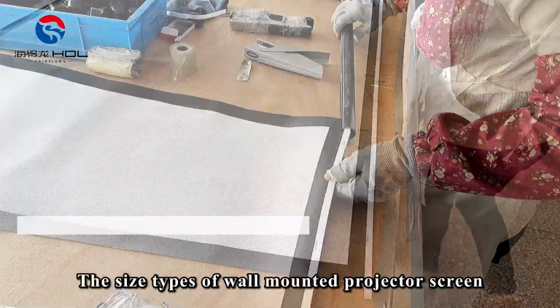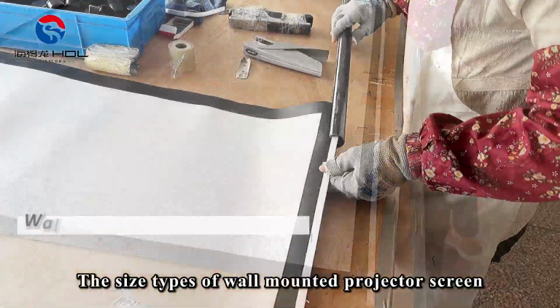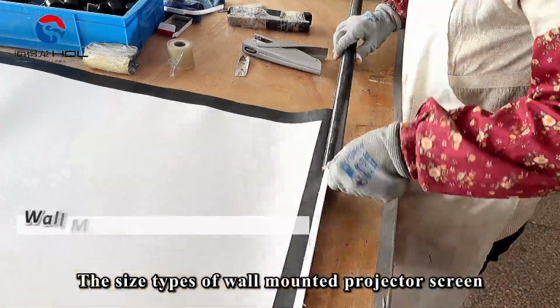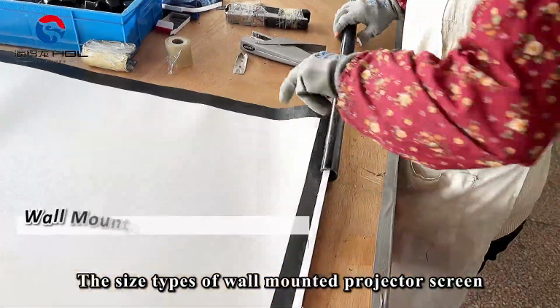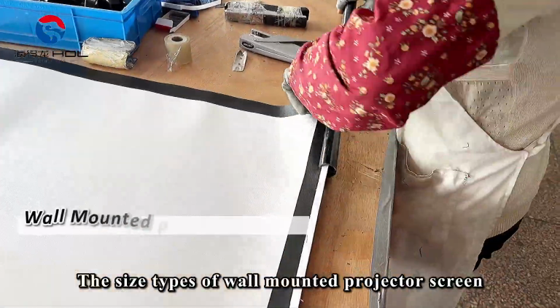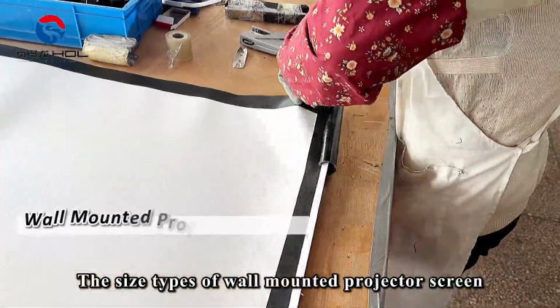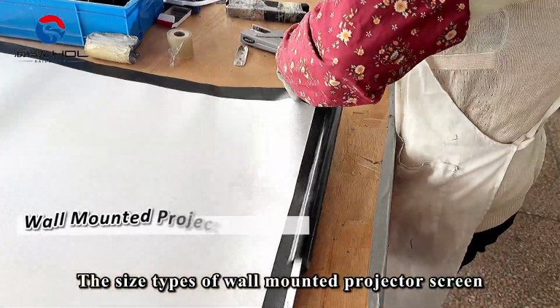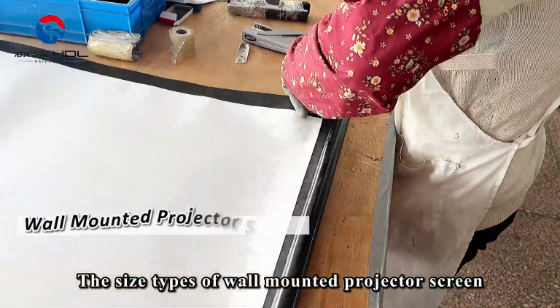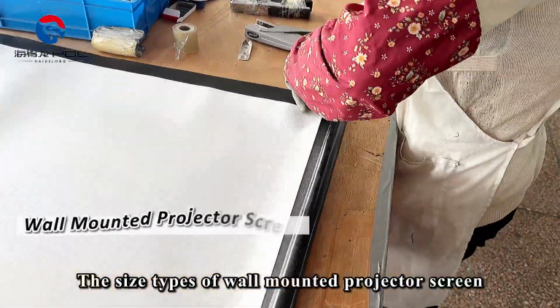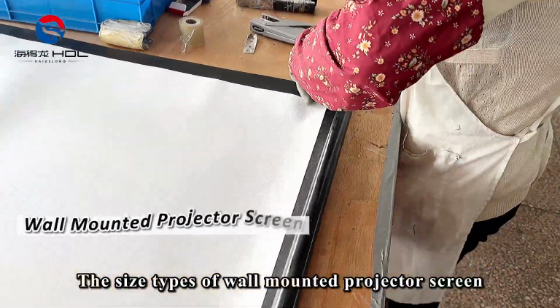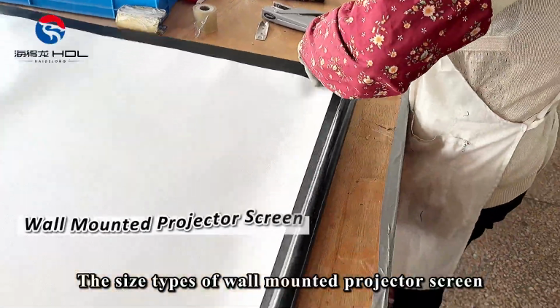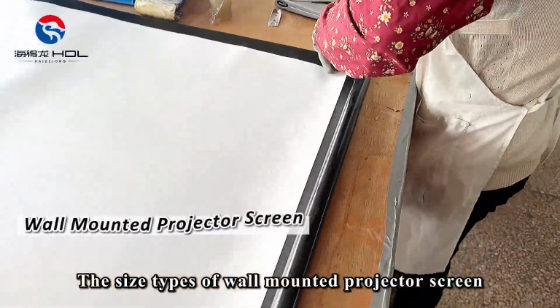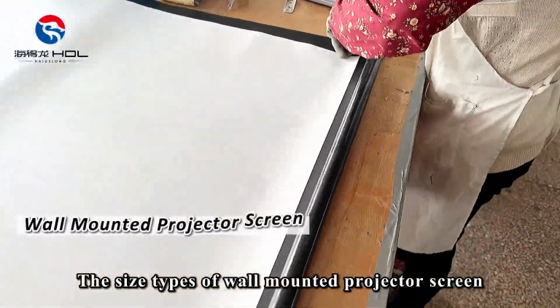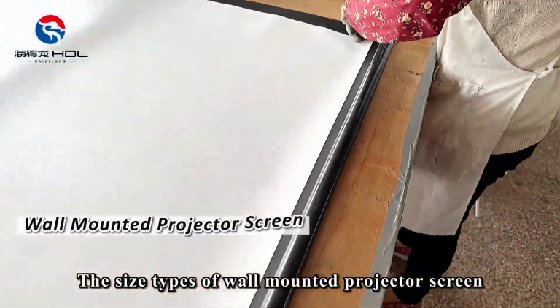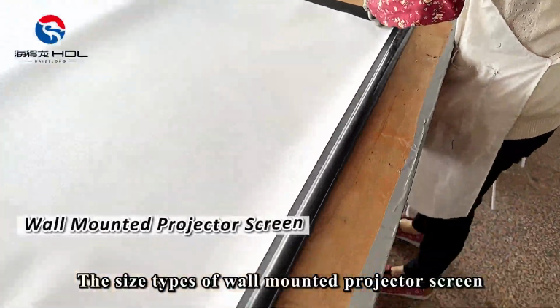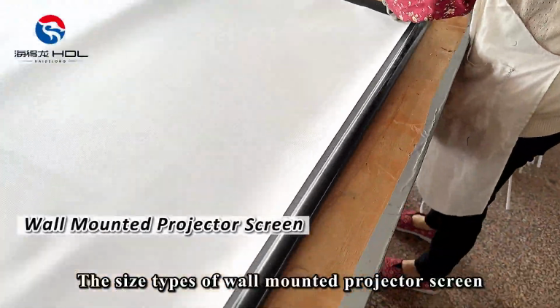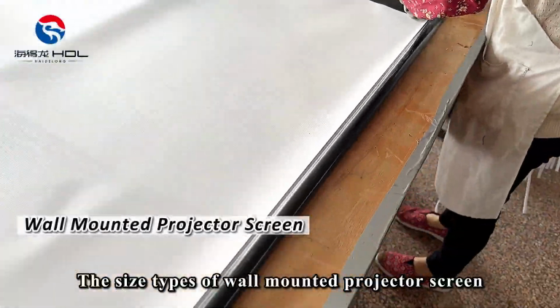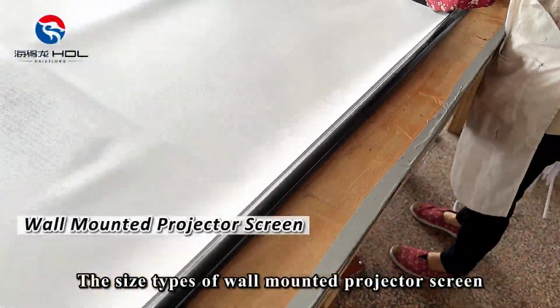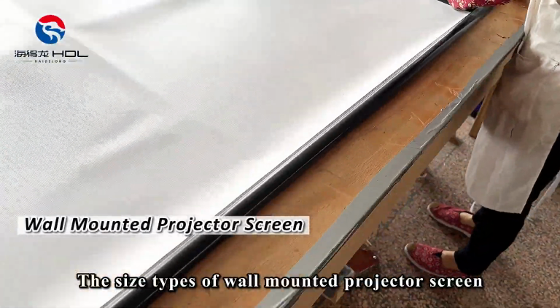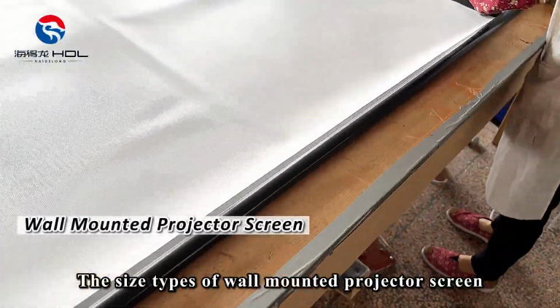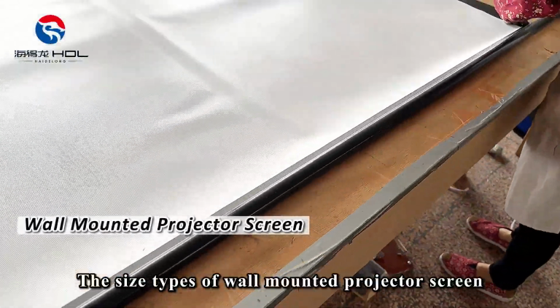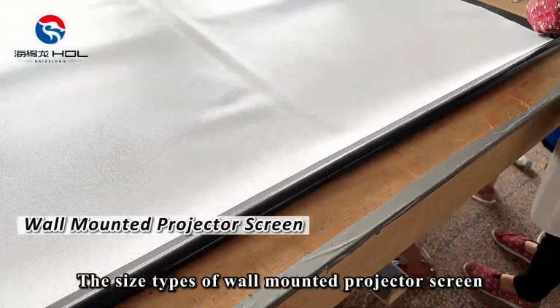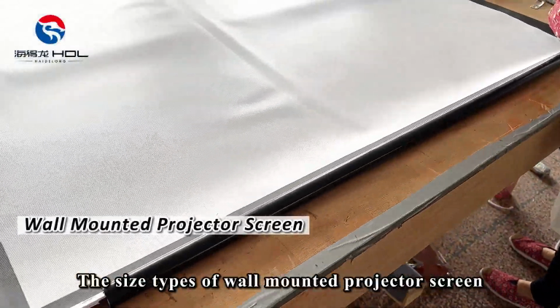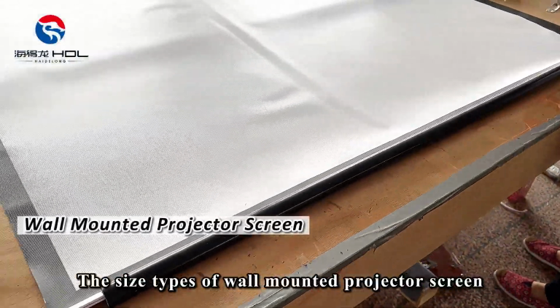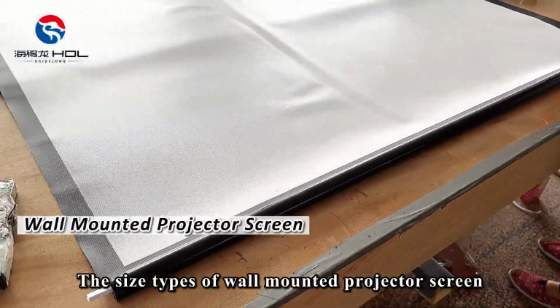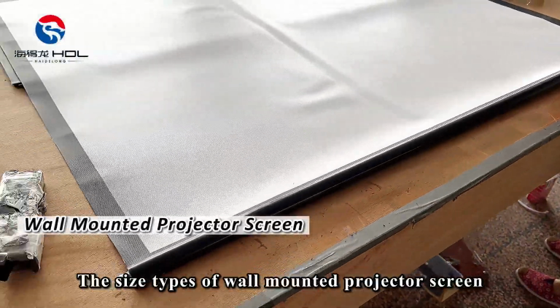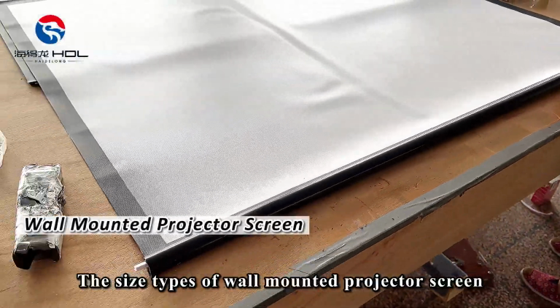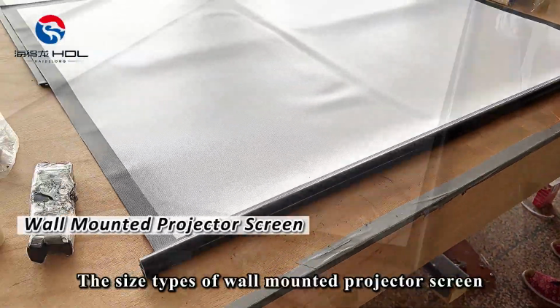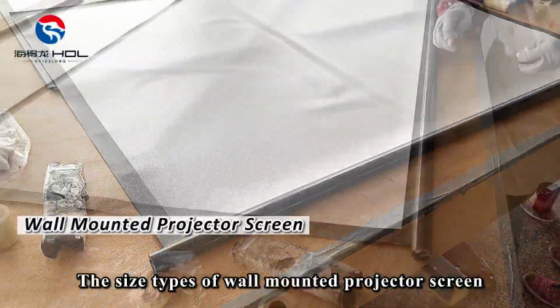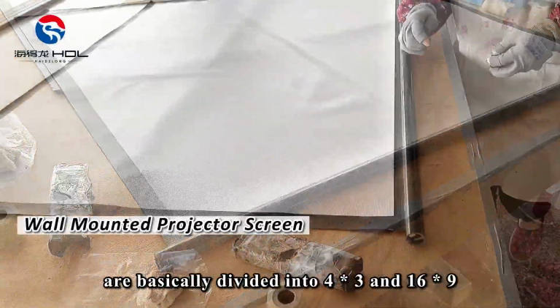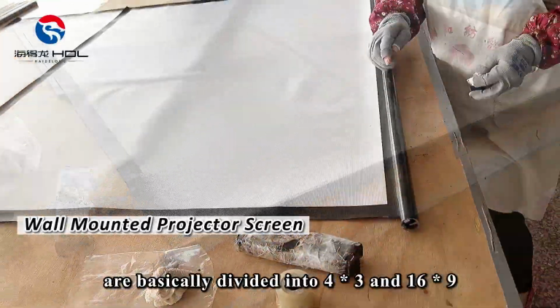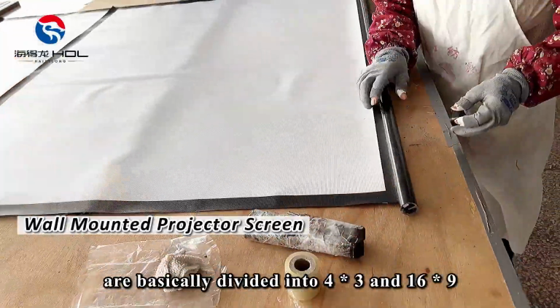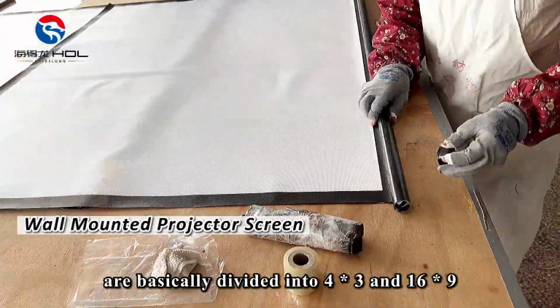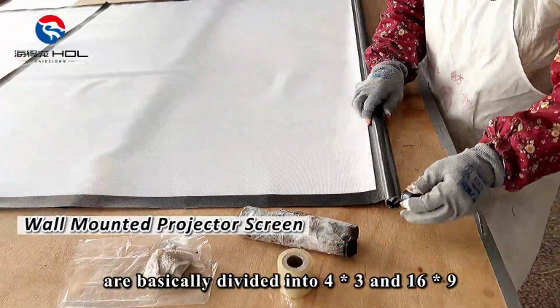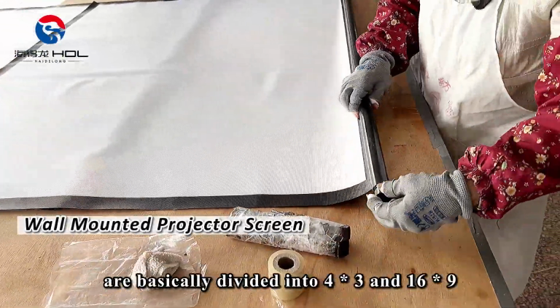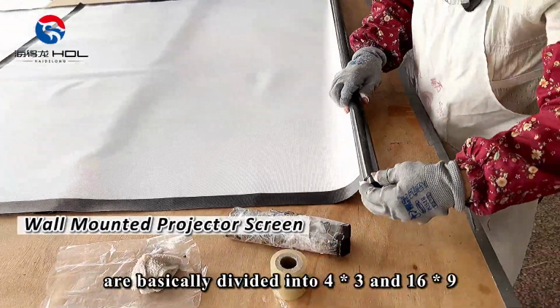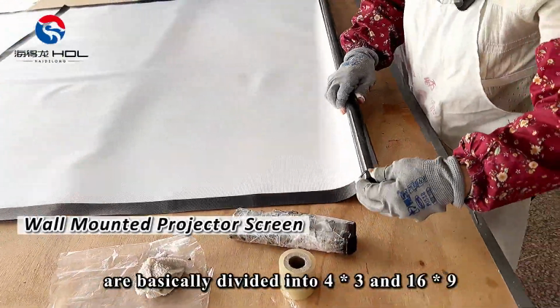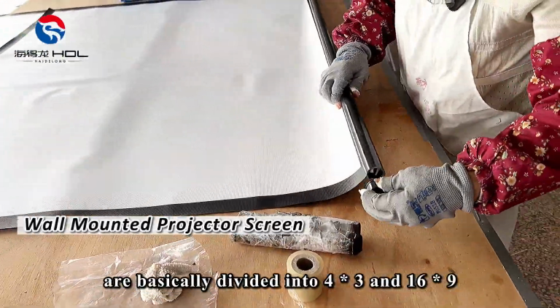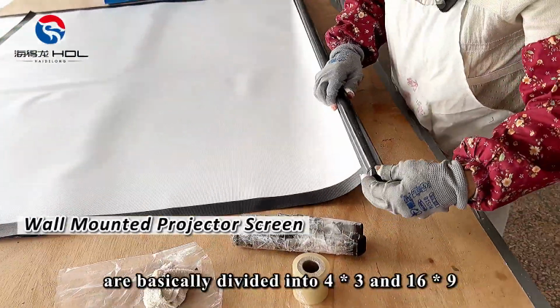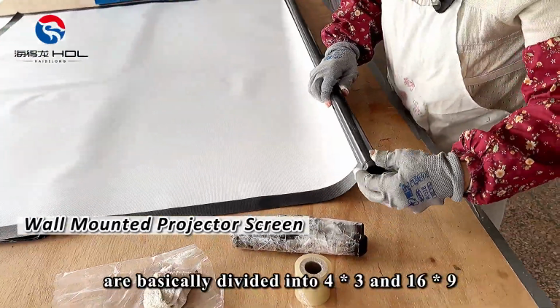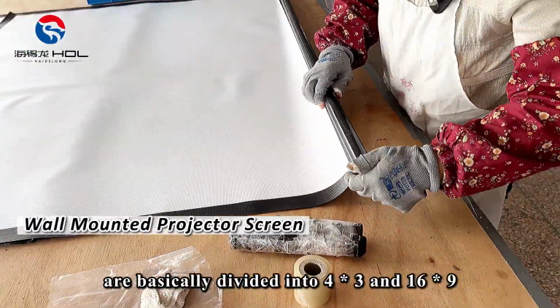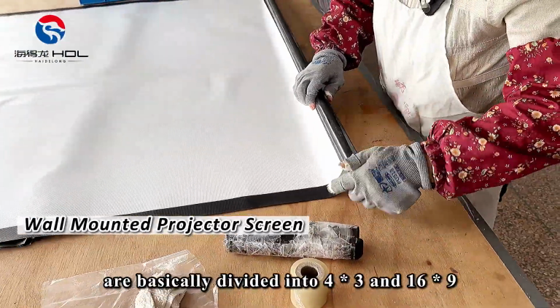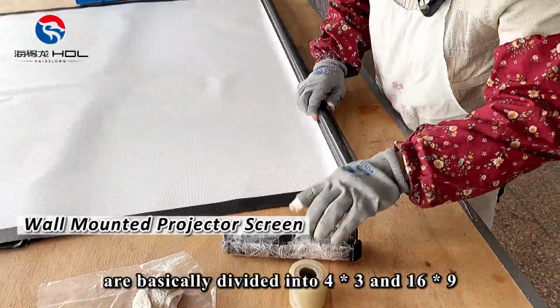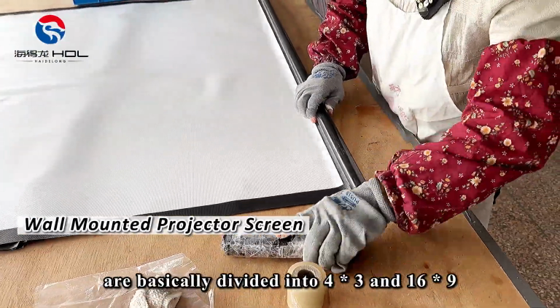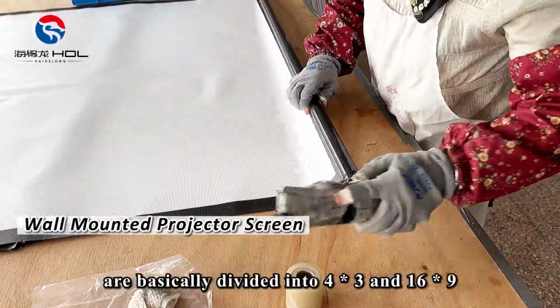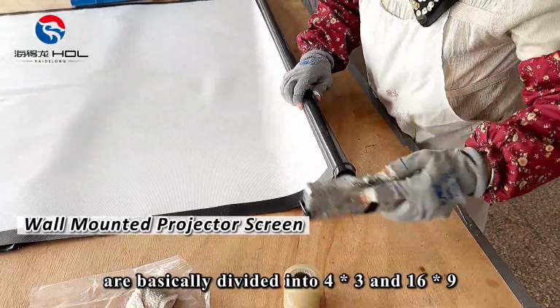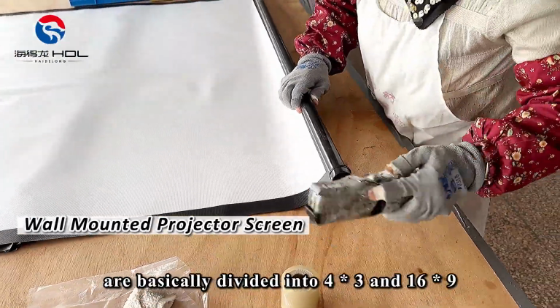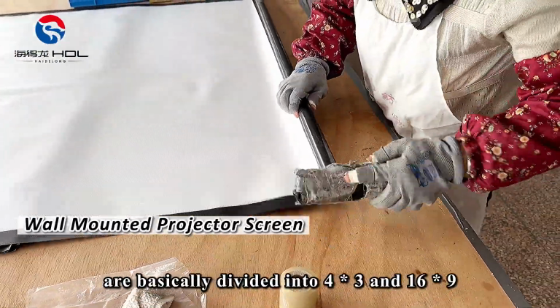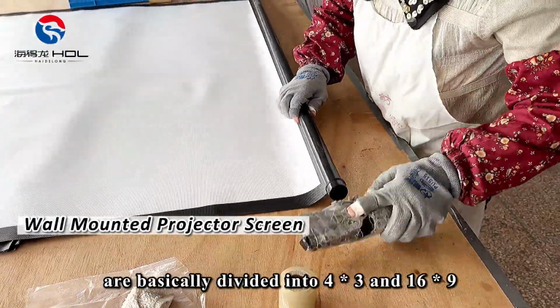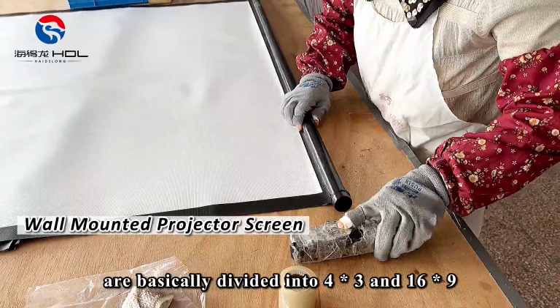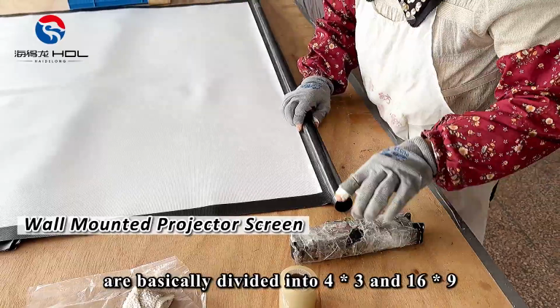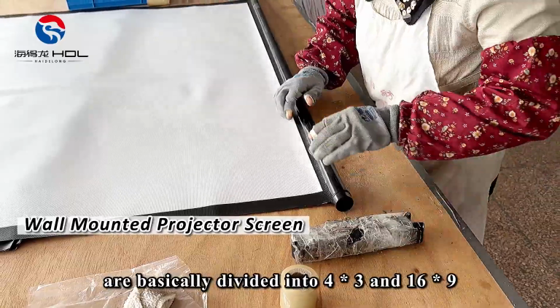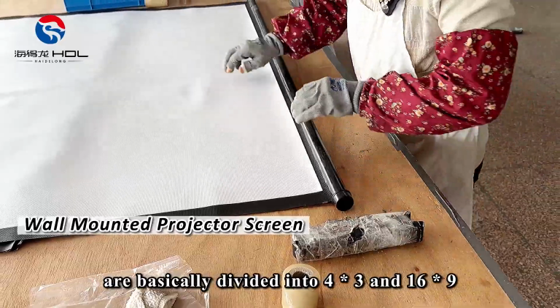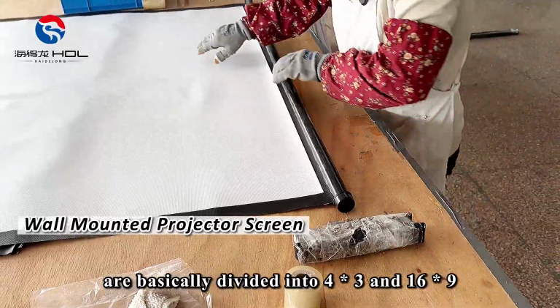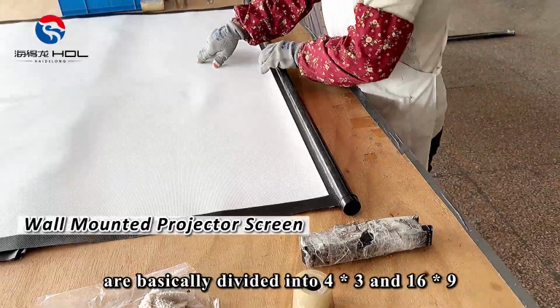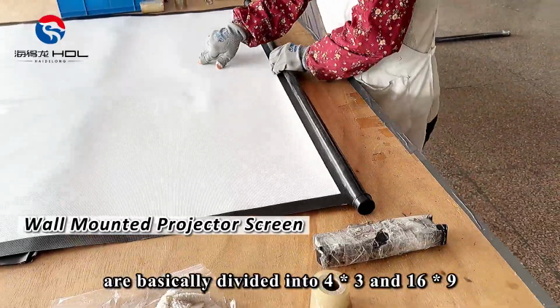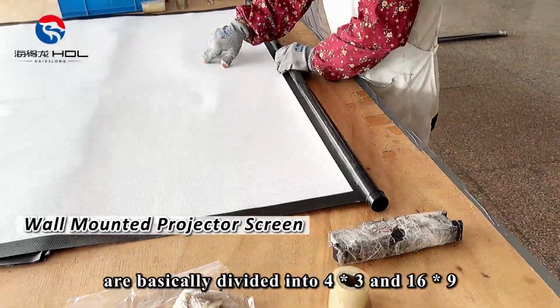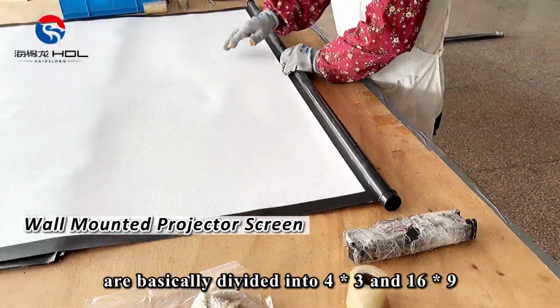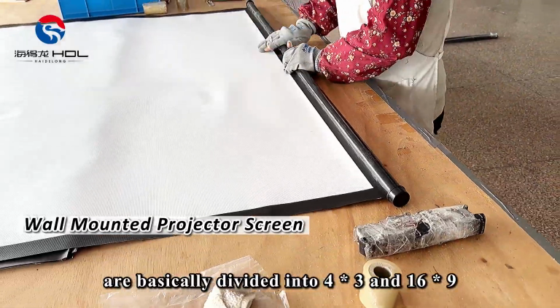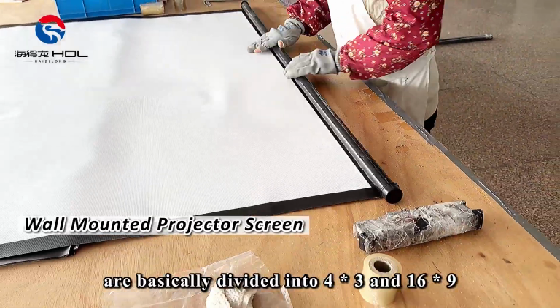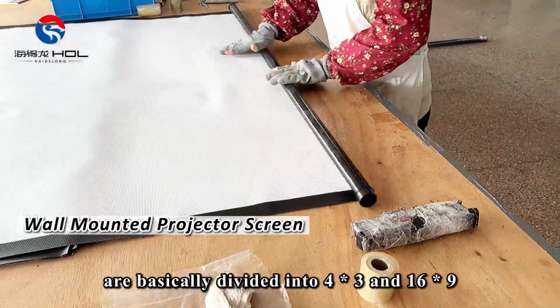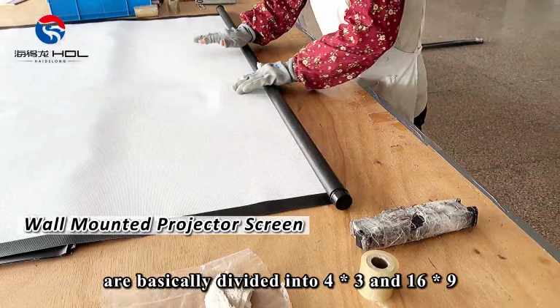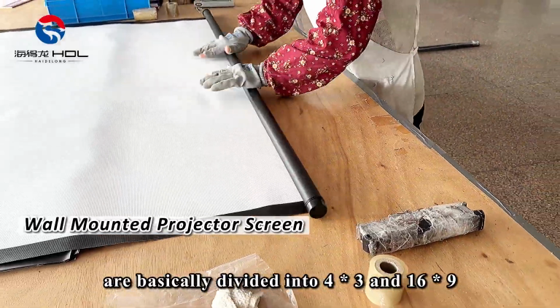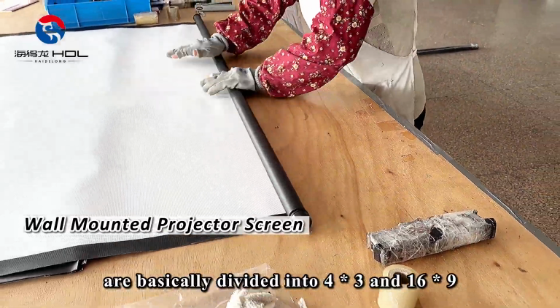The size types of wall mounted projector screens are basically divided into 4 by 3 and 16 by 9.